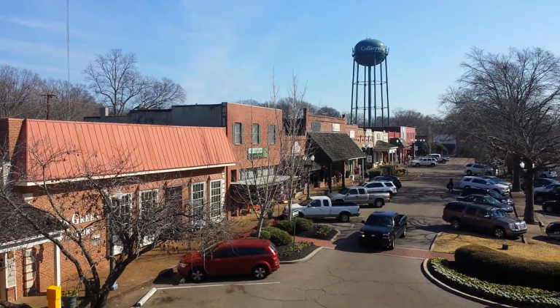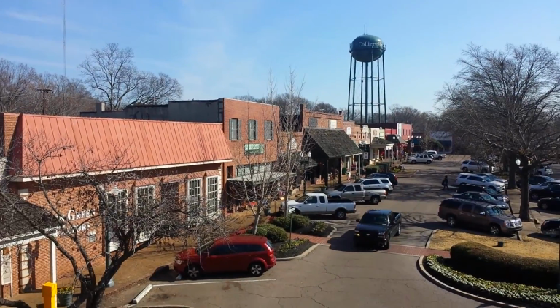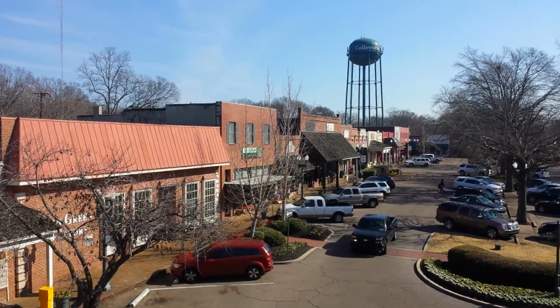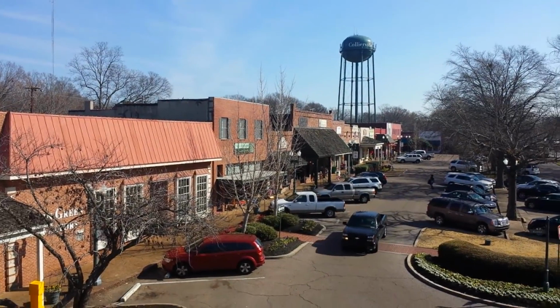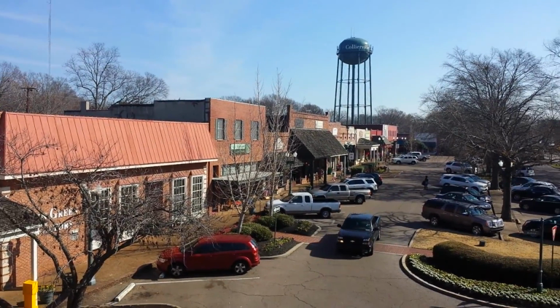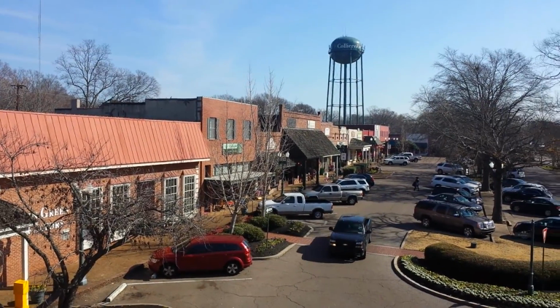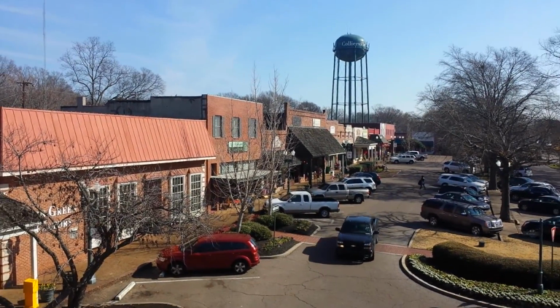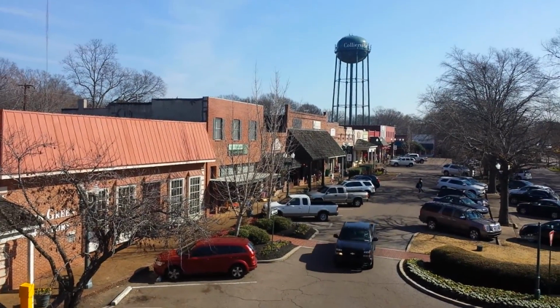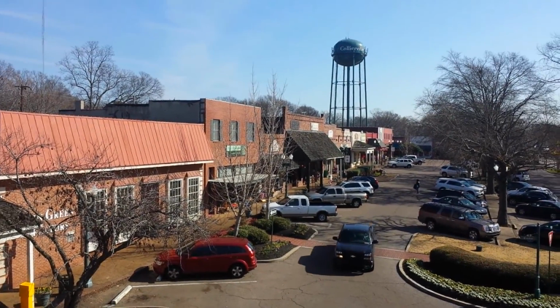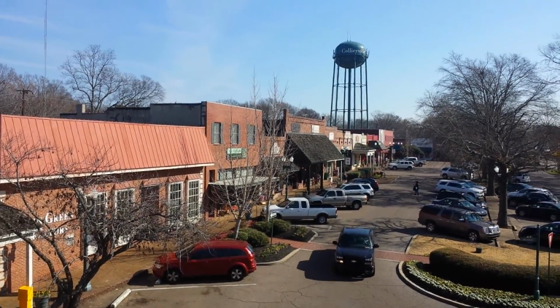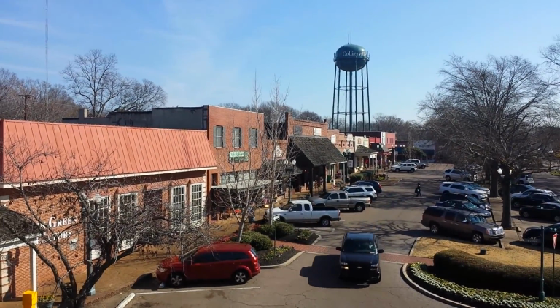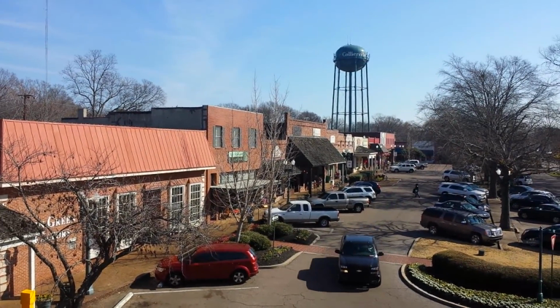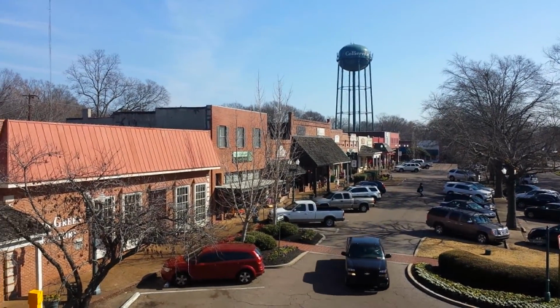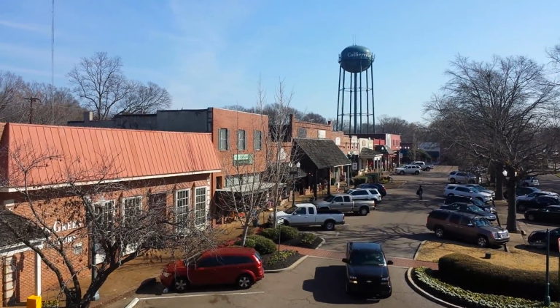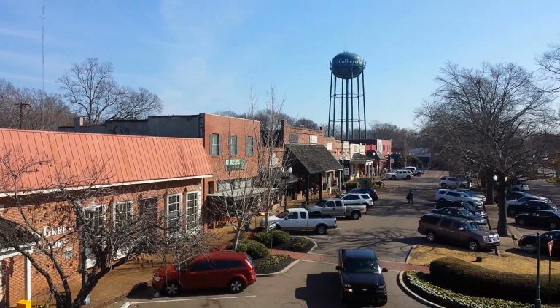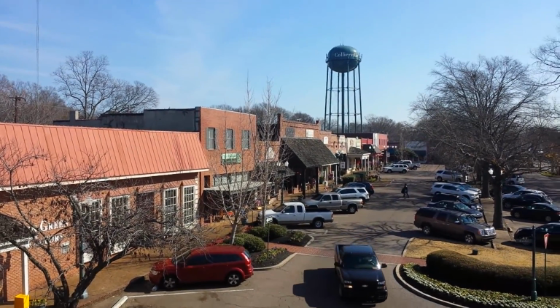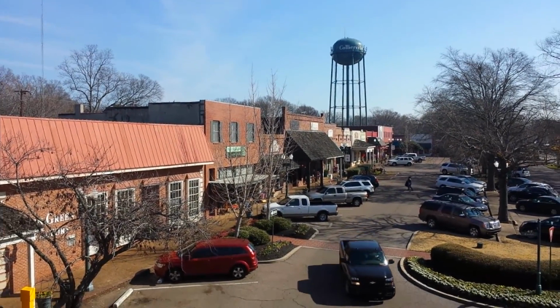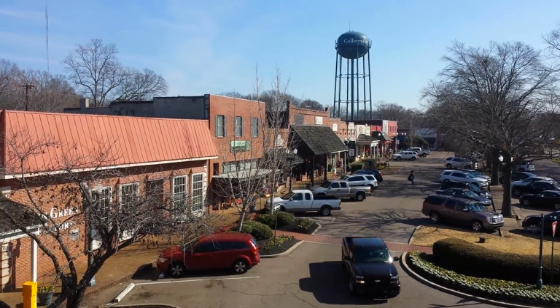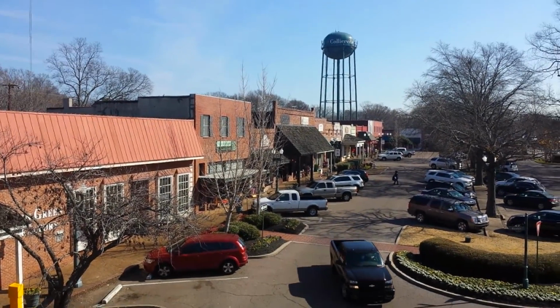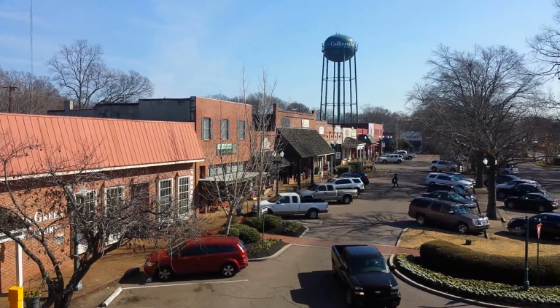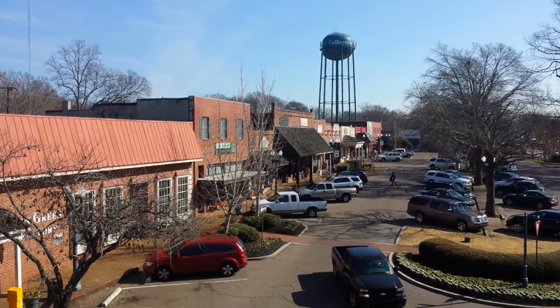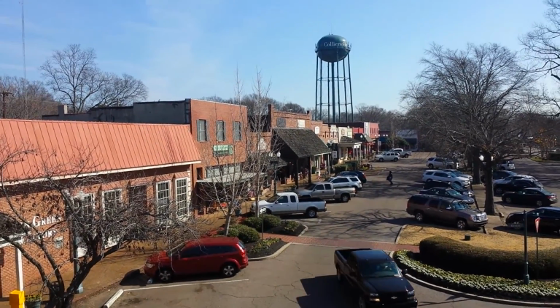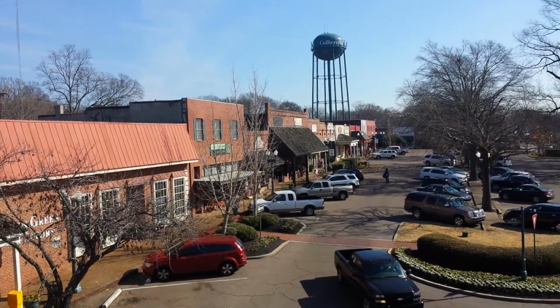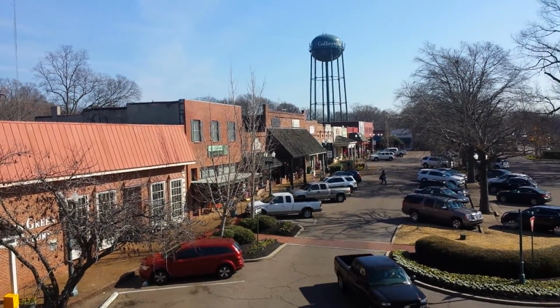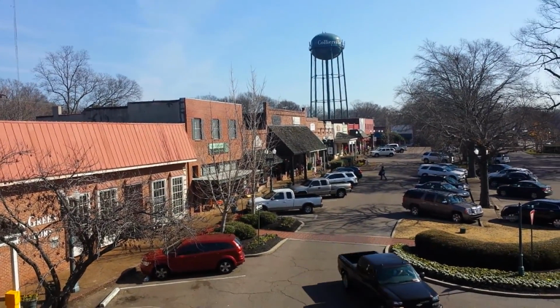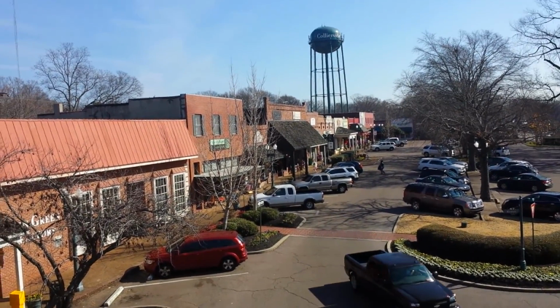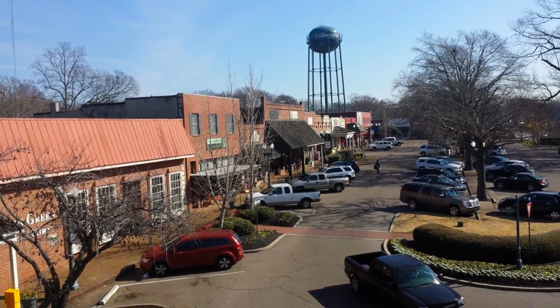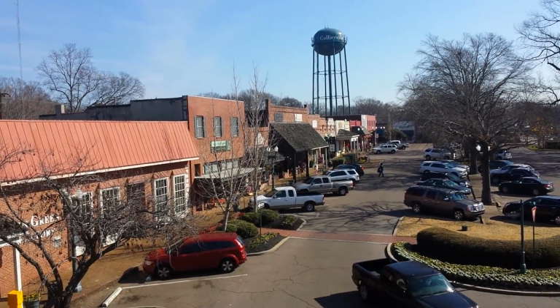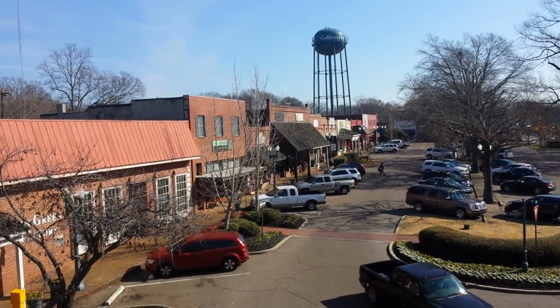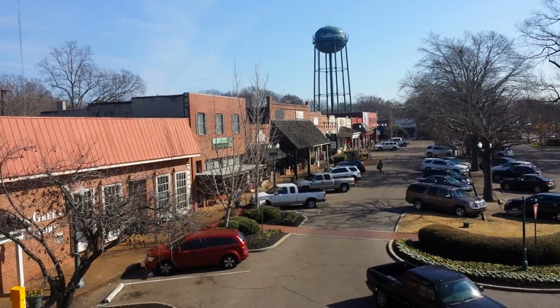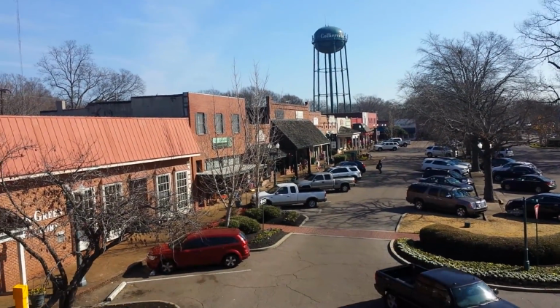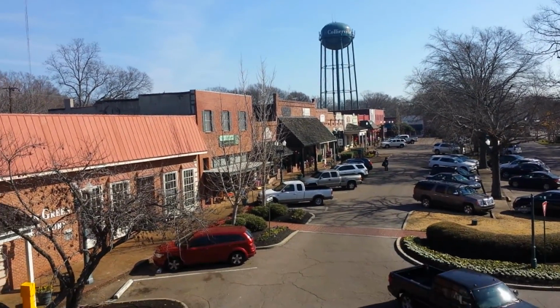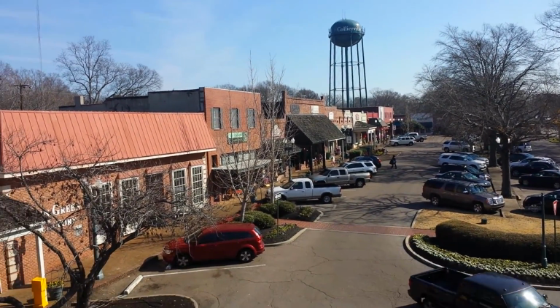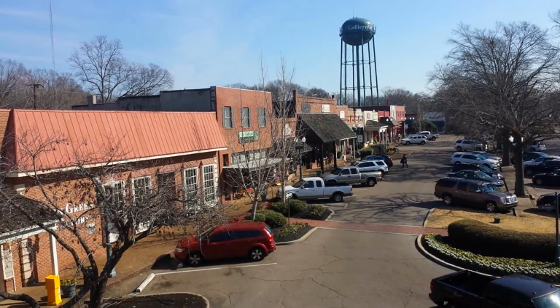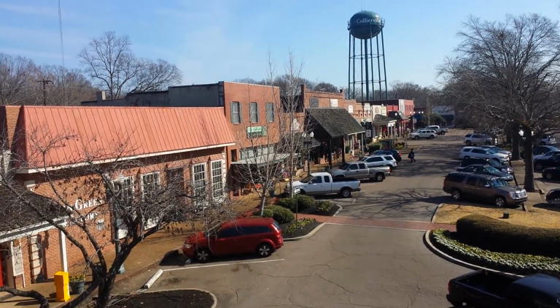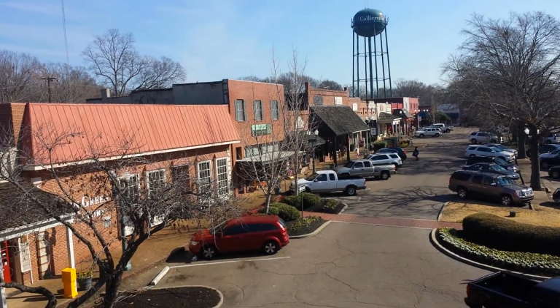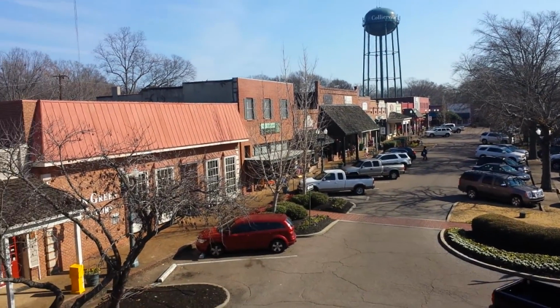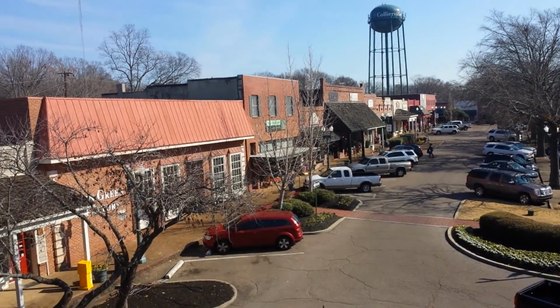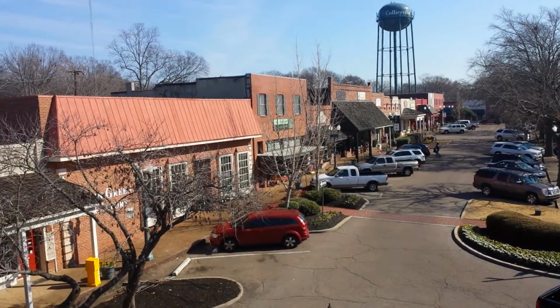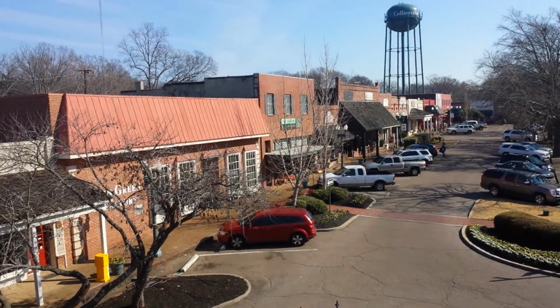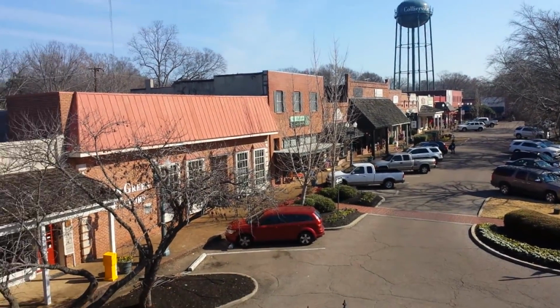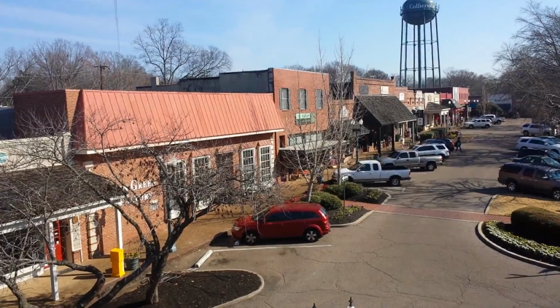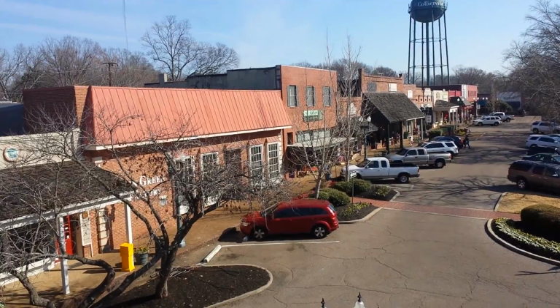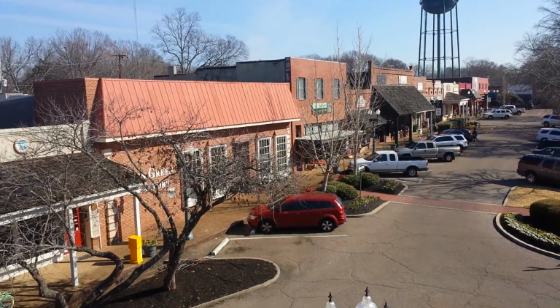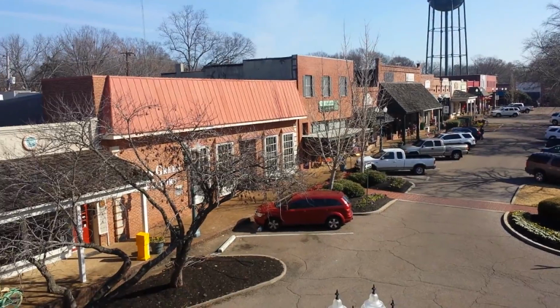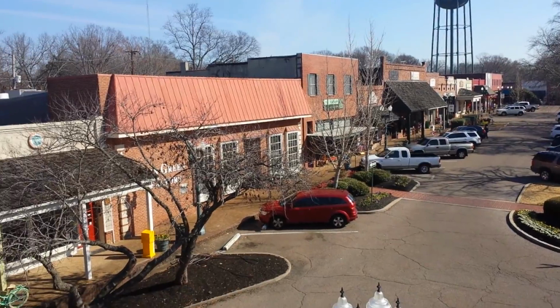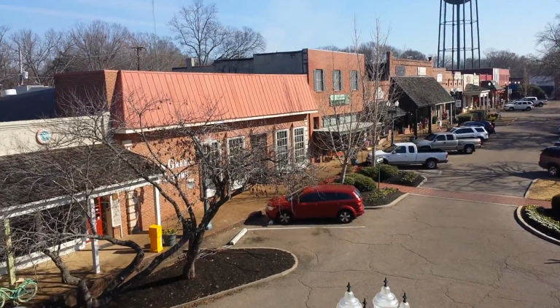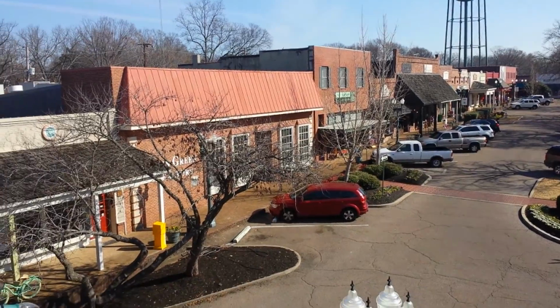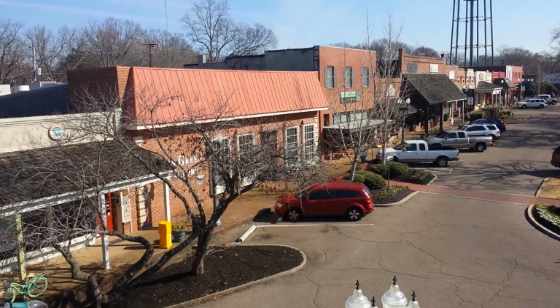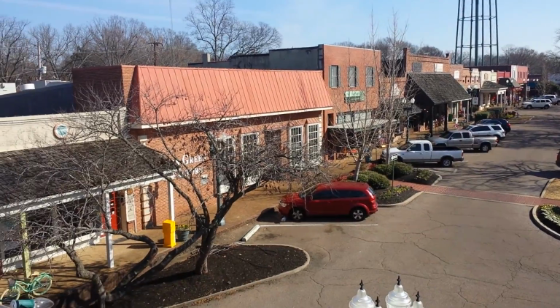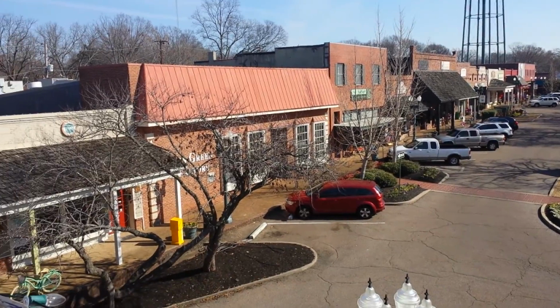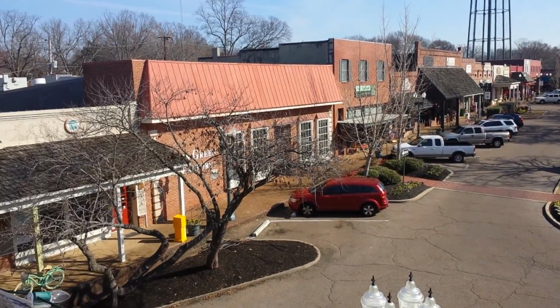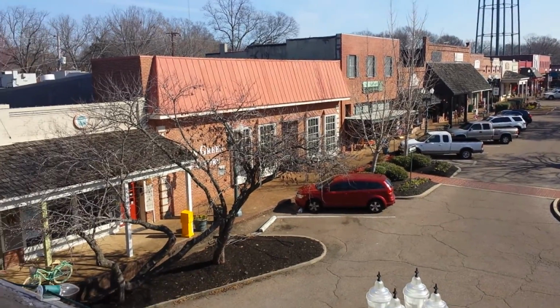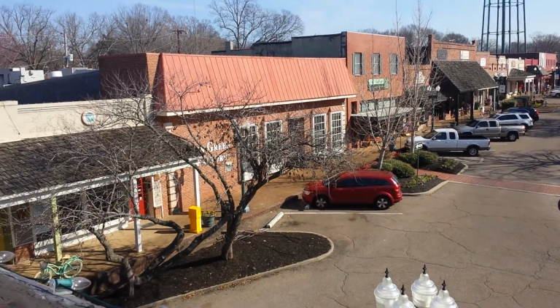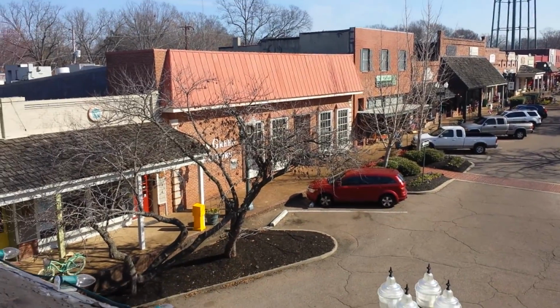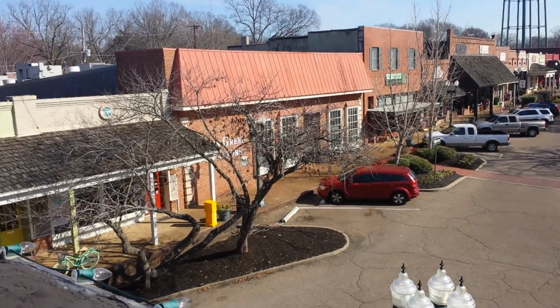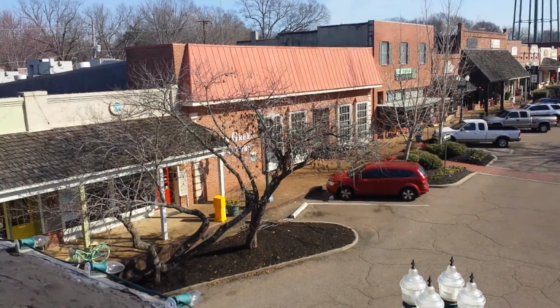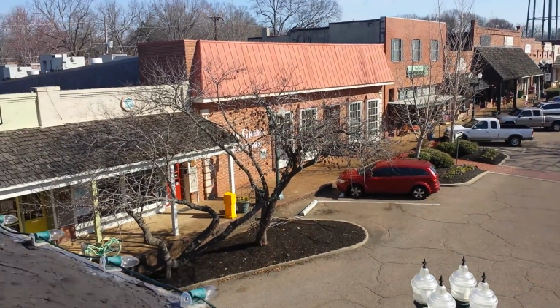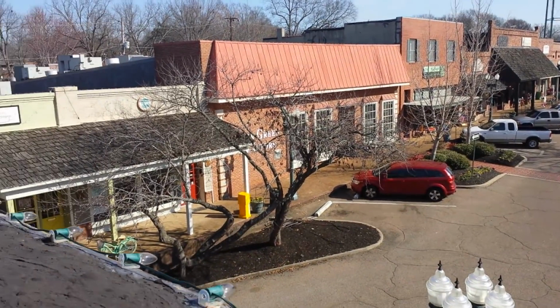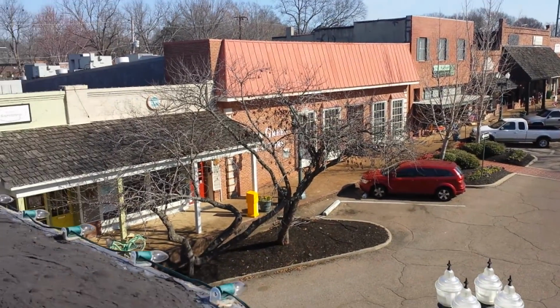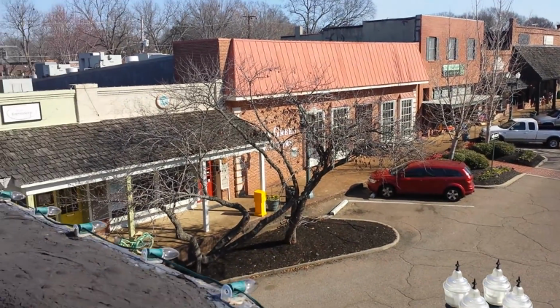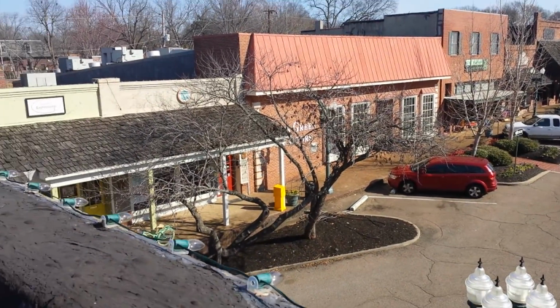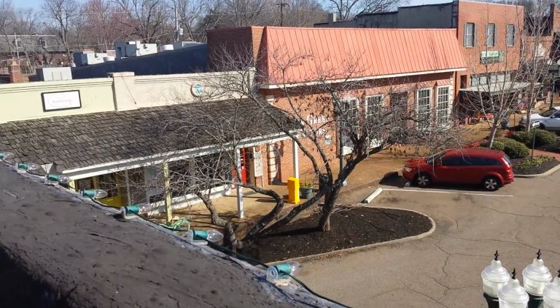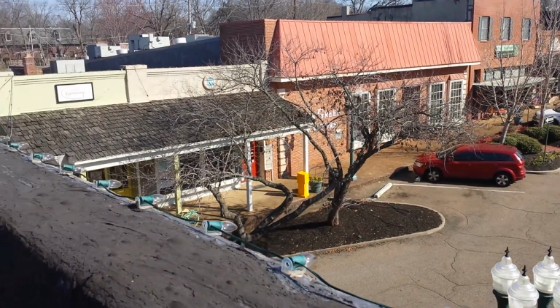Good morning, Mr. Kelsey. It is a bright, beautiful day at Collierville Square, and I've just confirmed from you in our conversation that I'm on the right building.